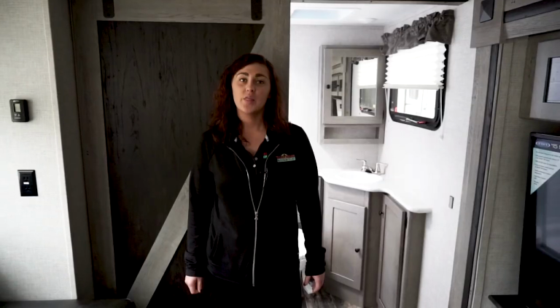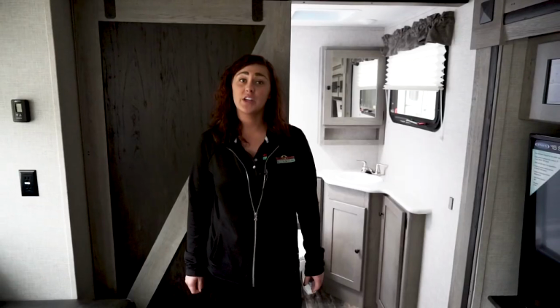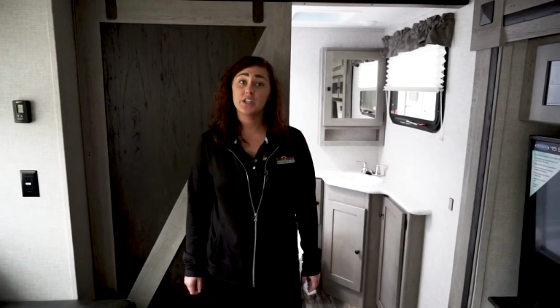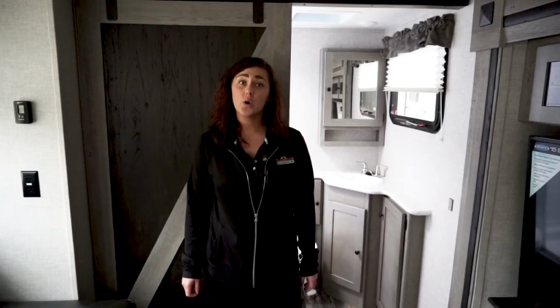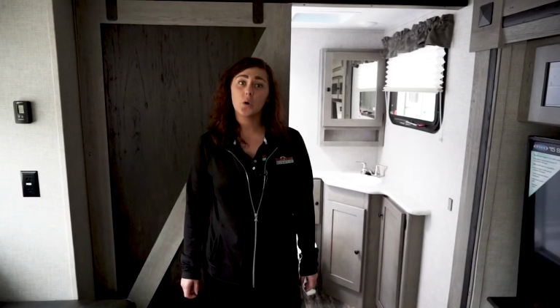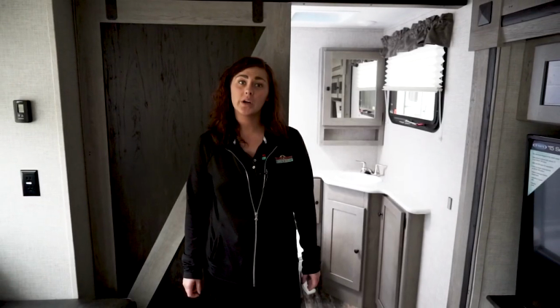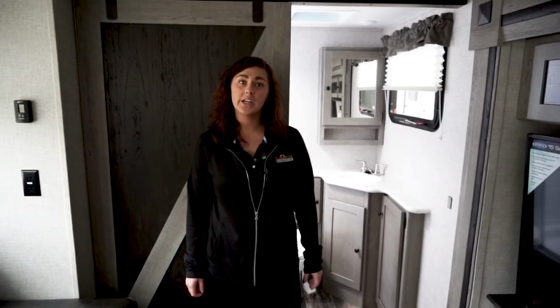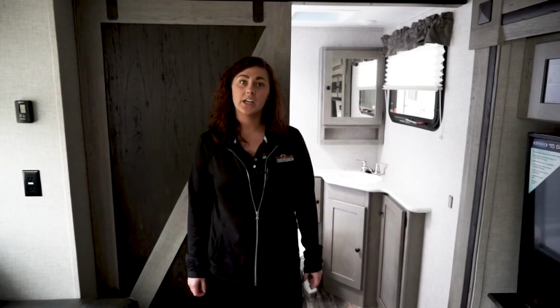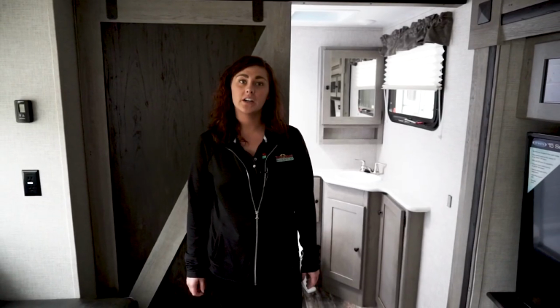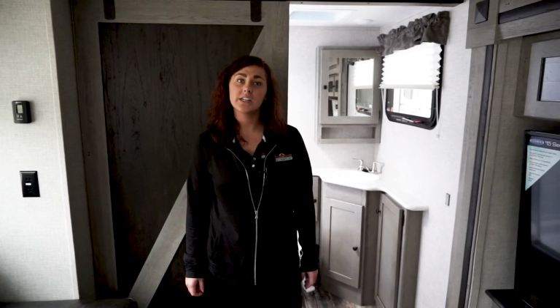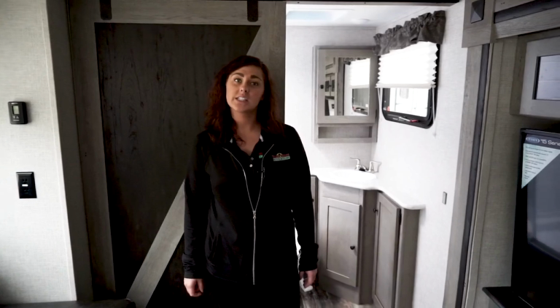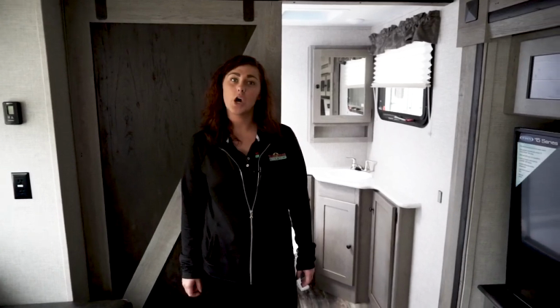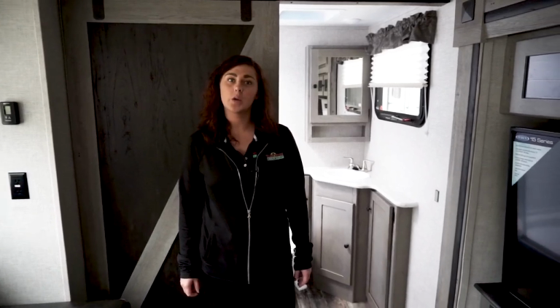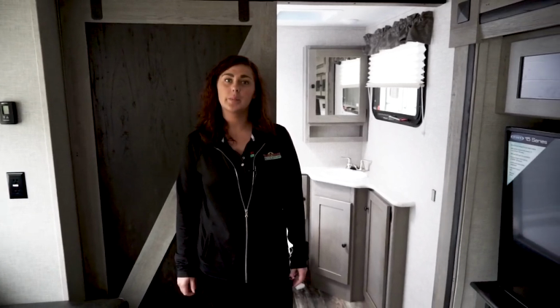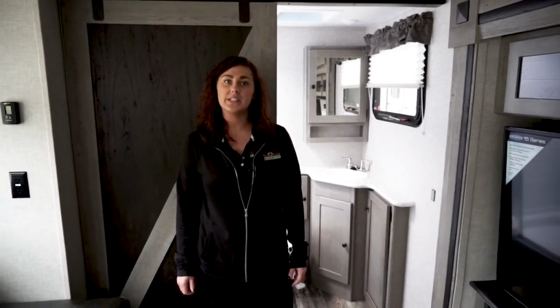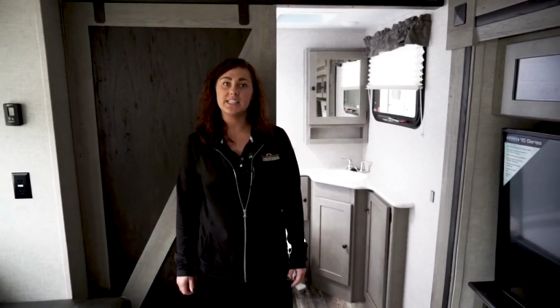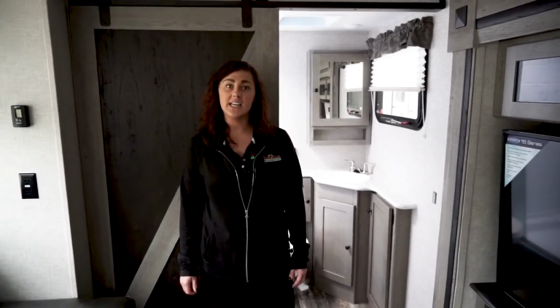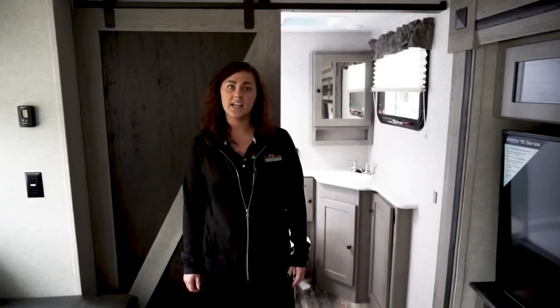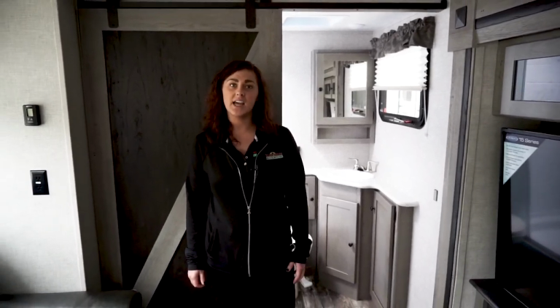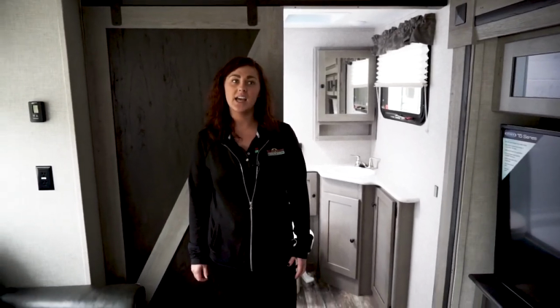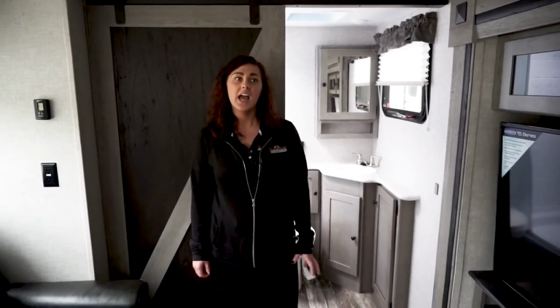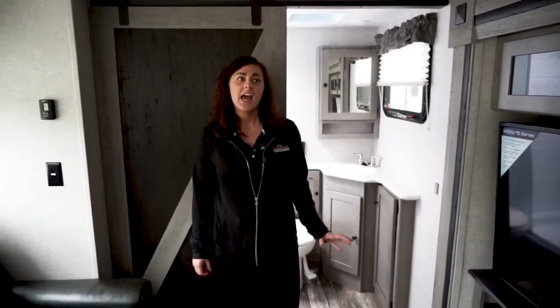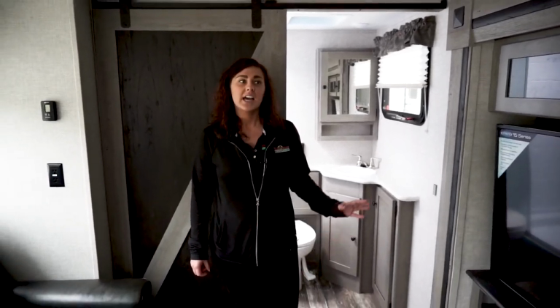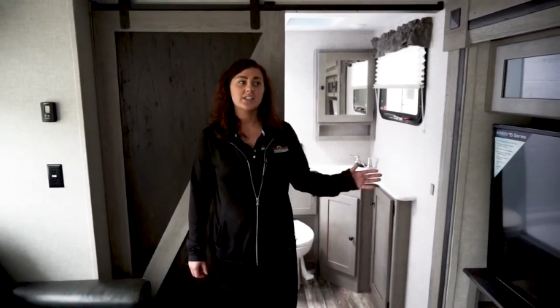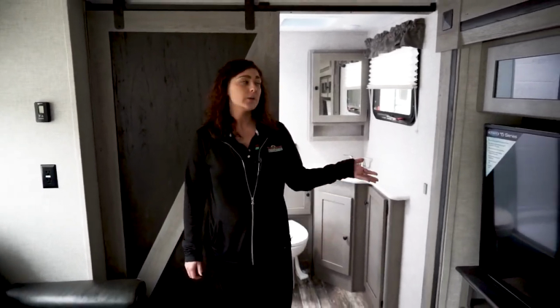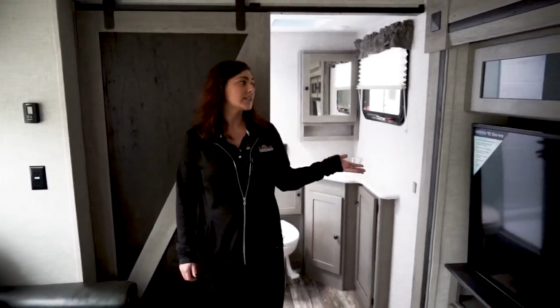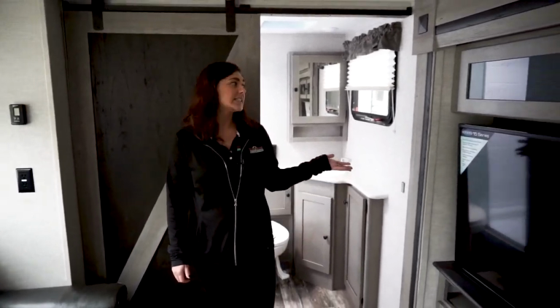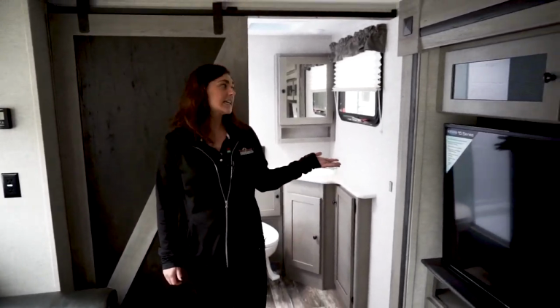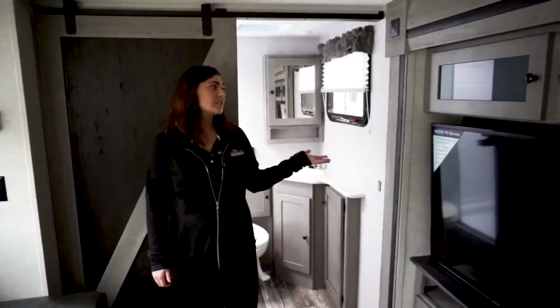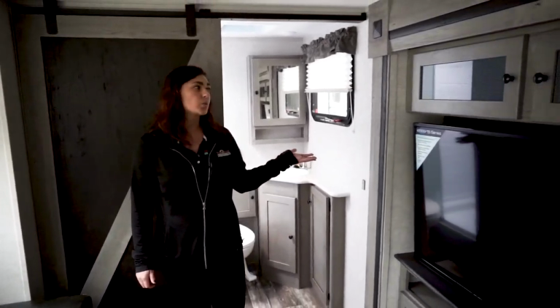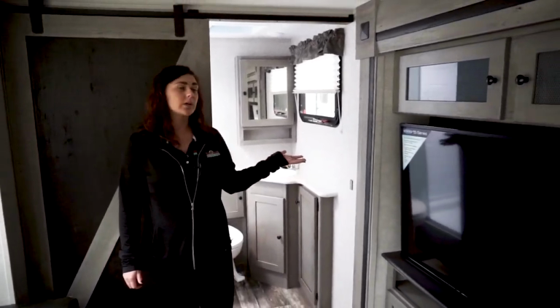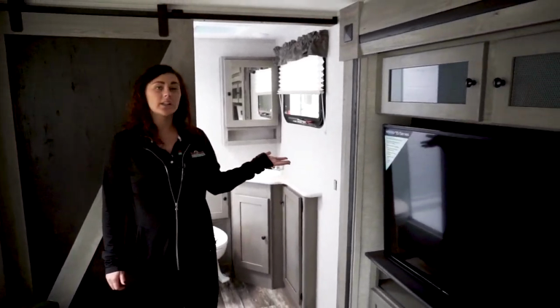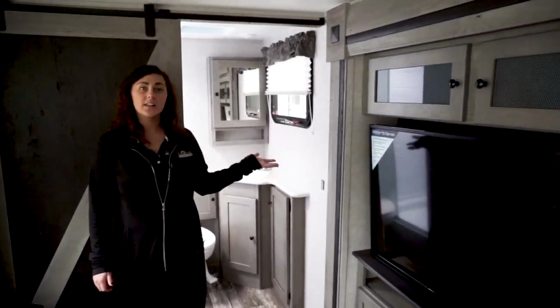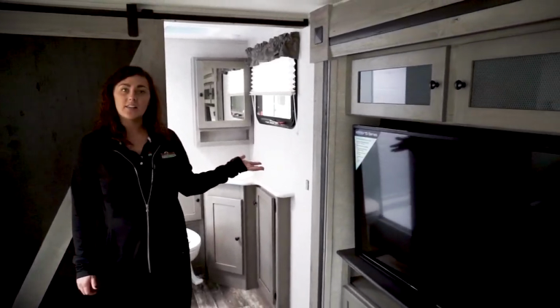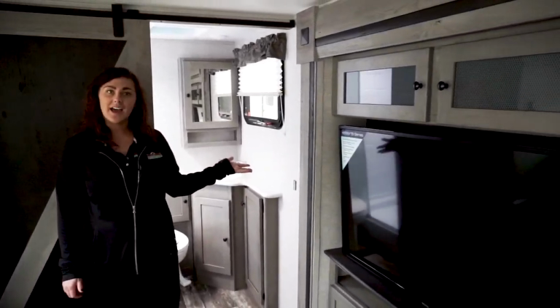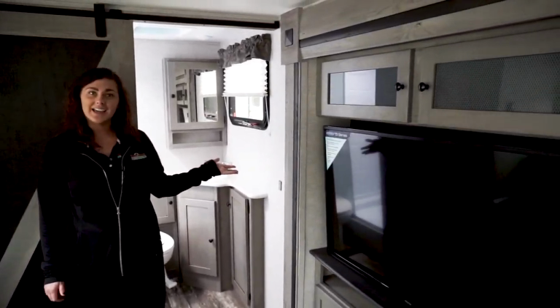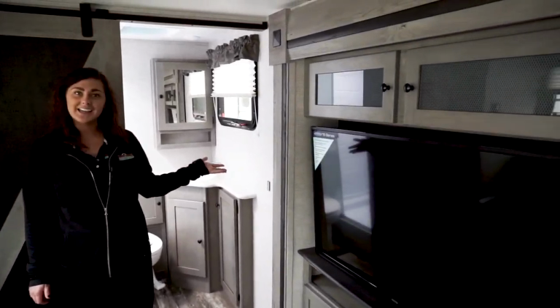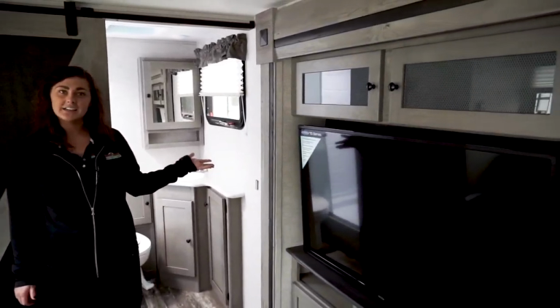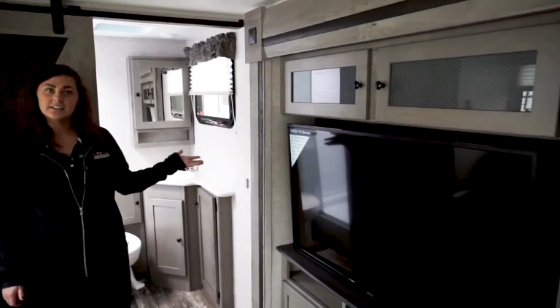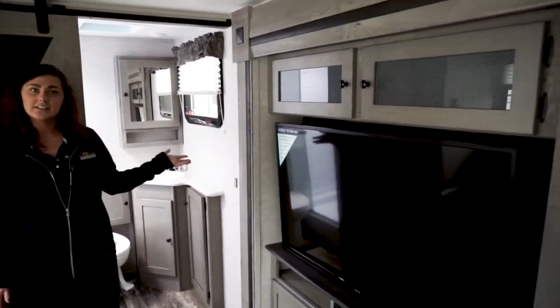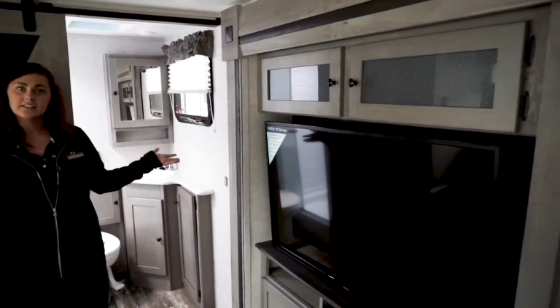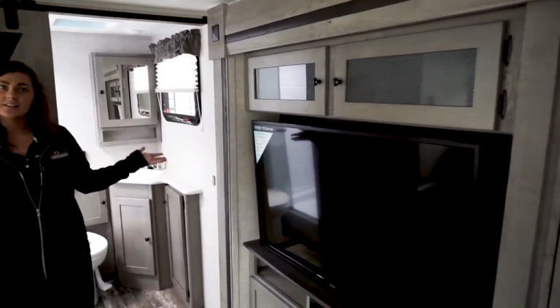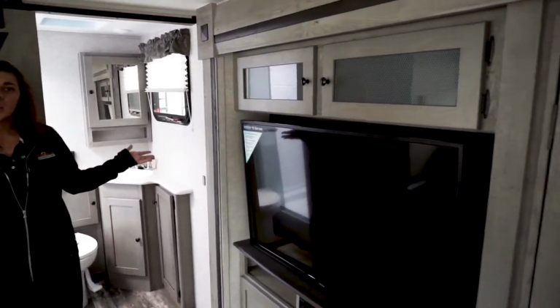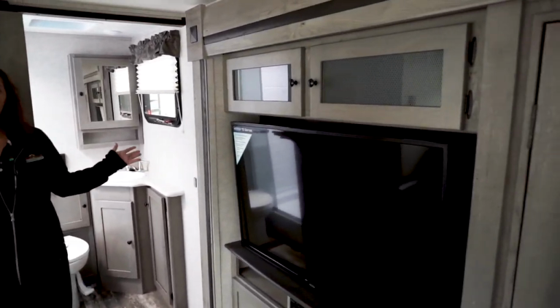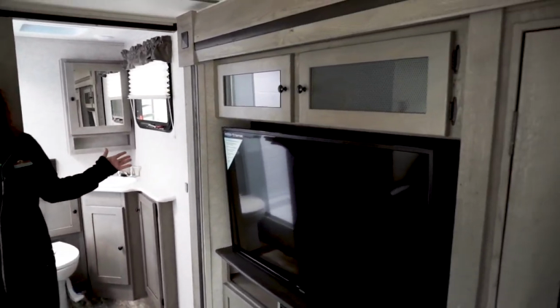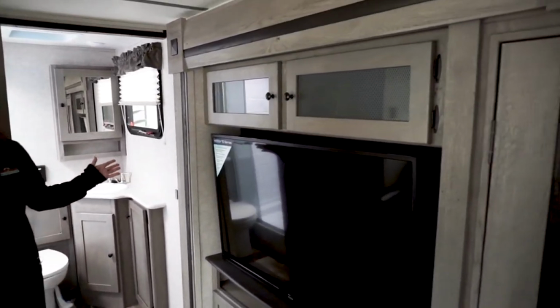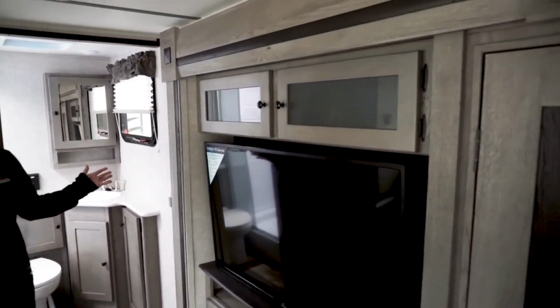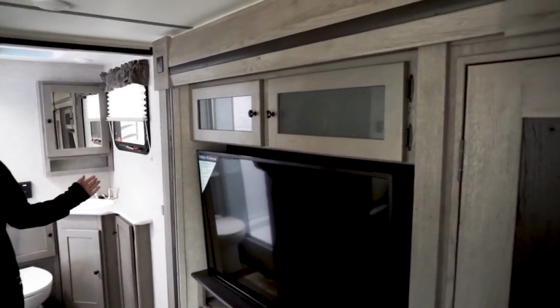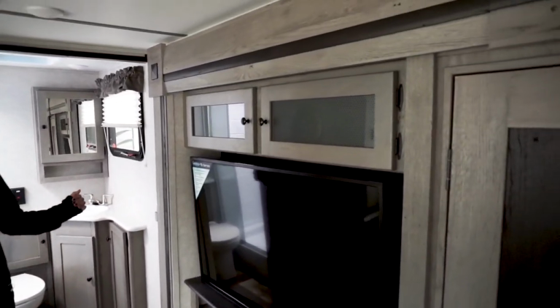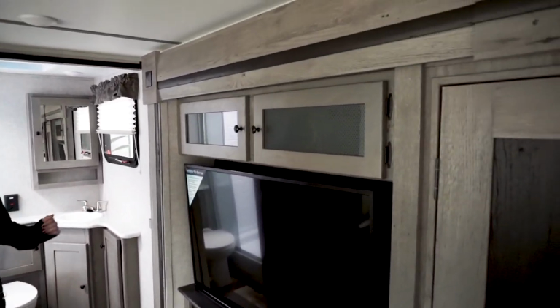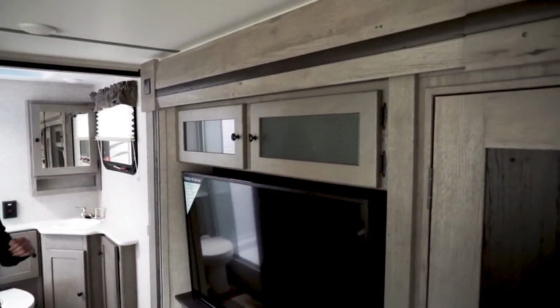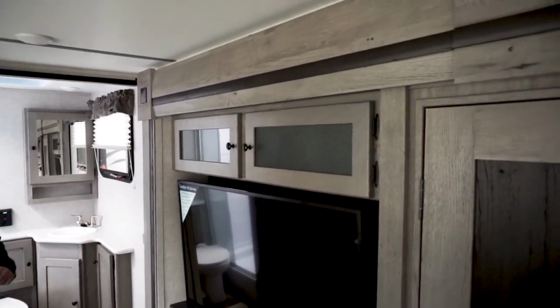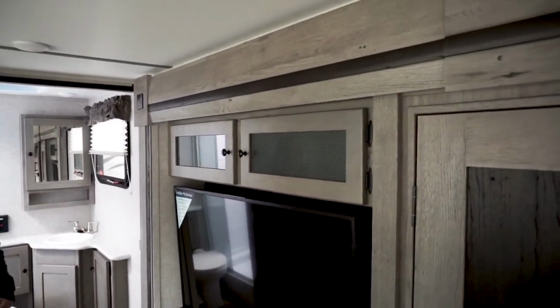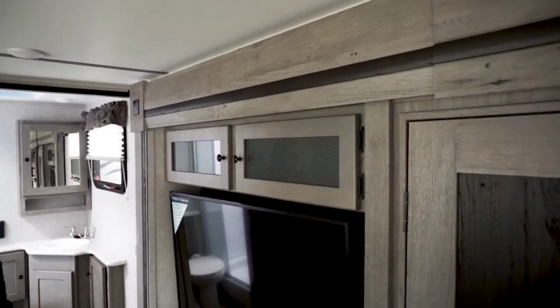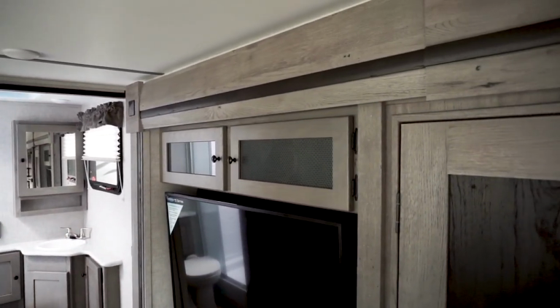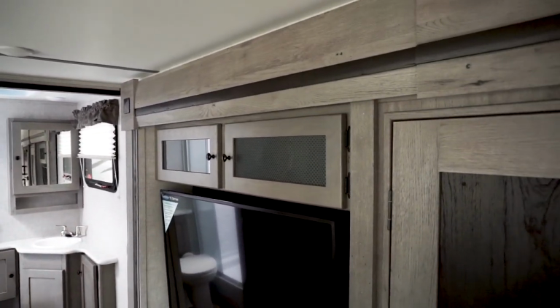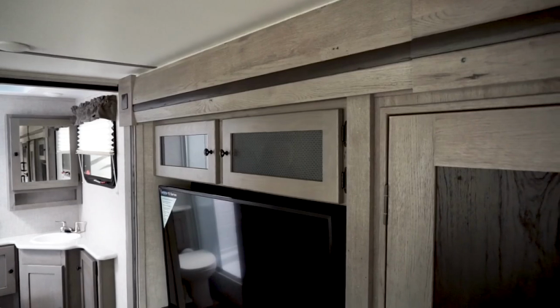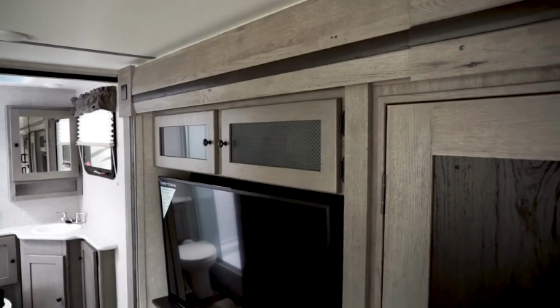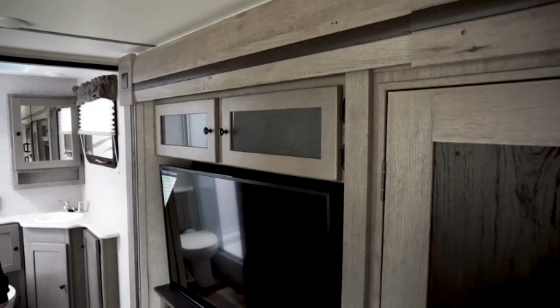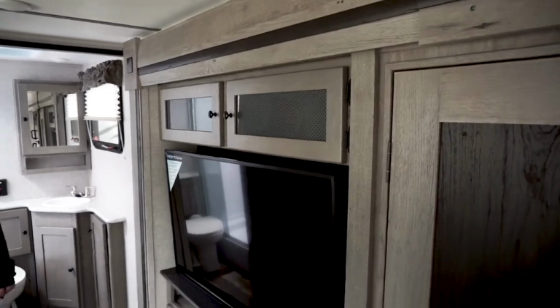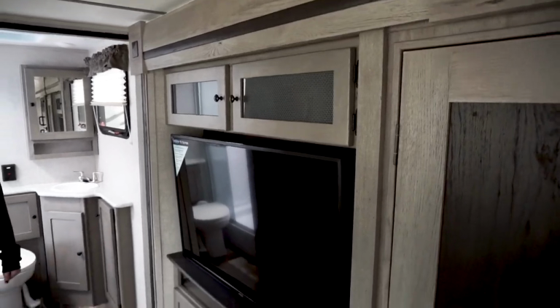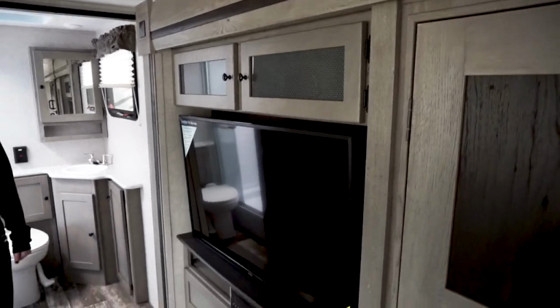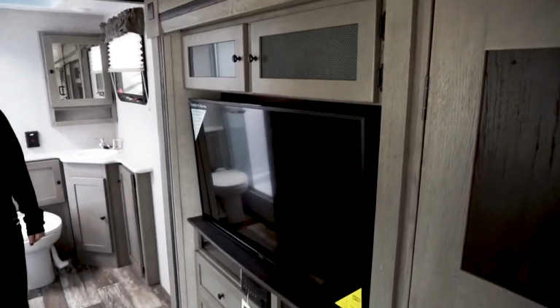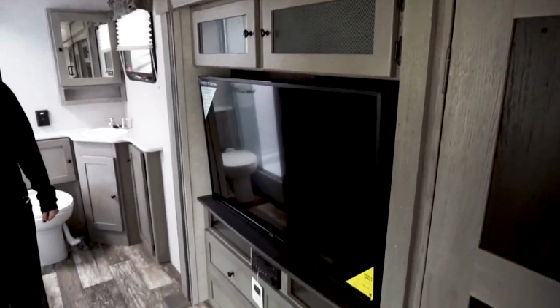The decor in here is called patina. As you can see, it's really light, which makes it look more spacious in here.